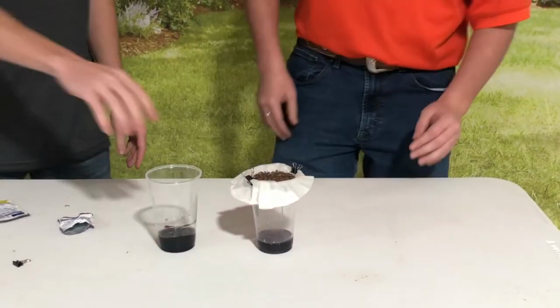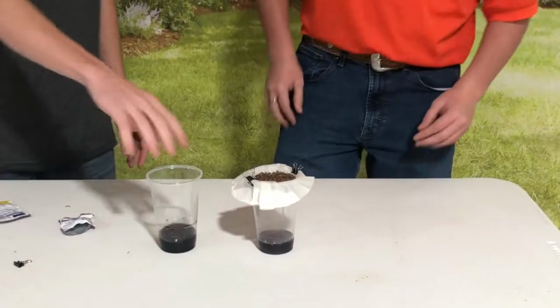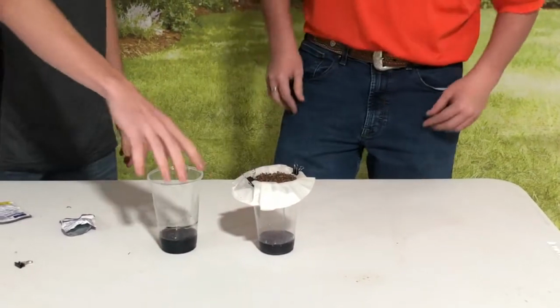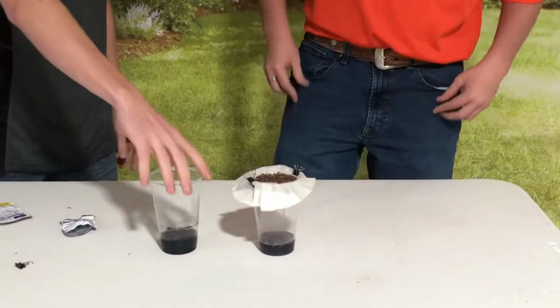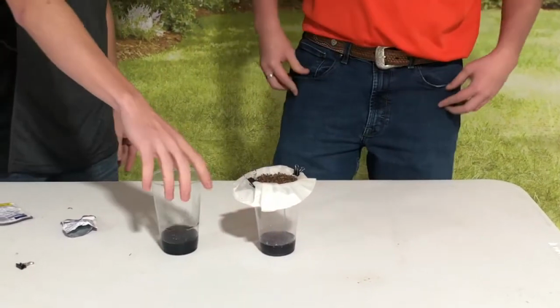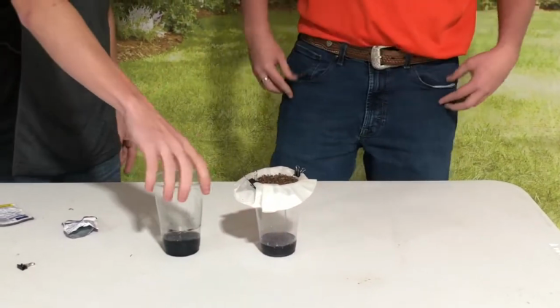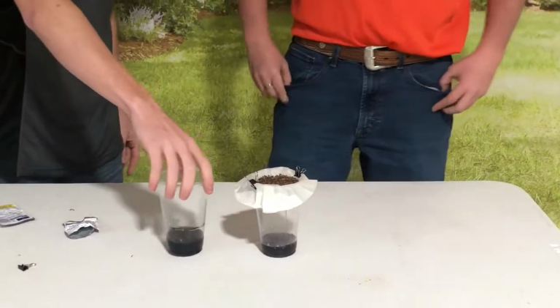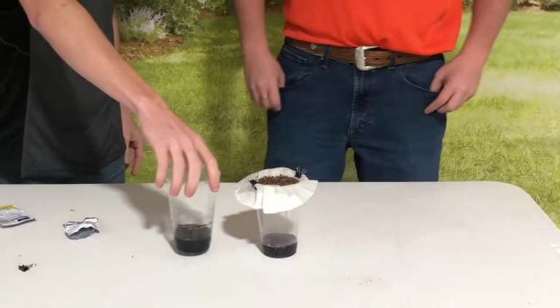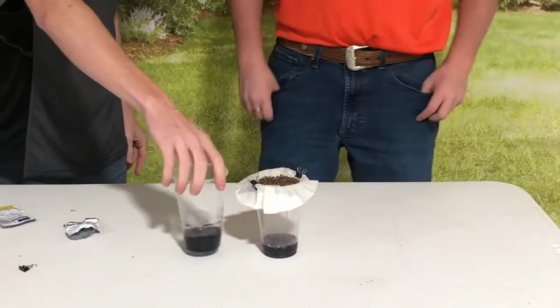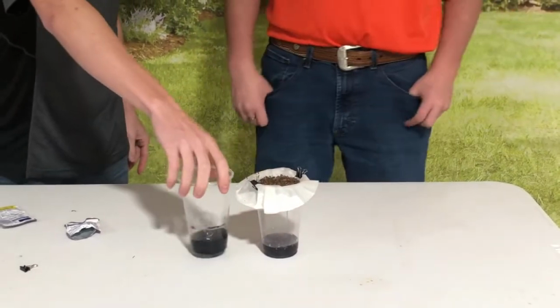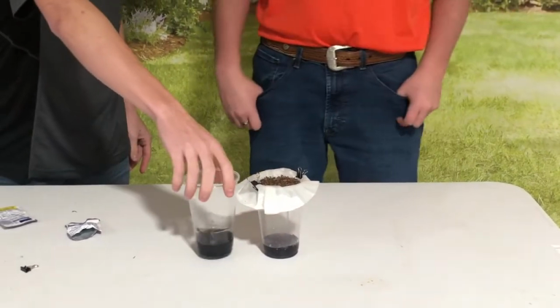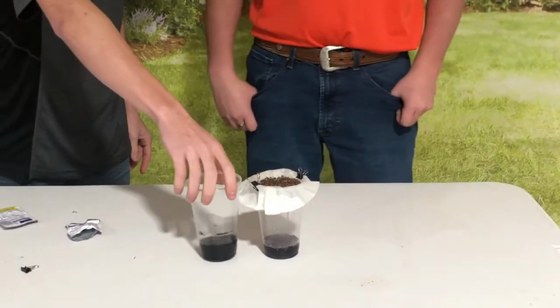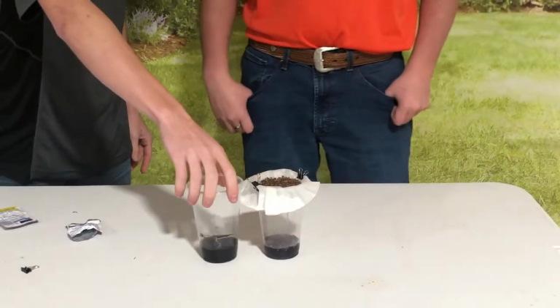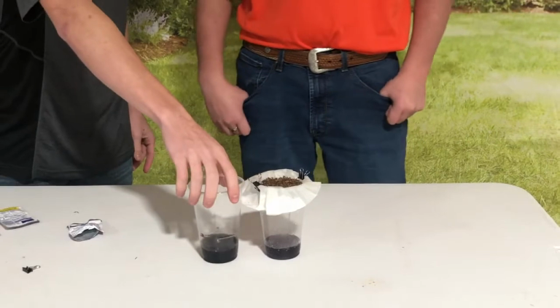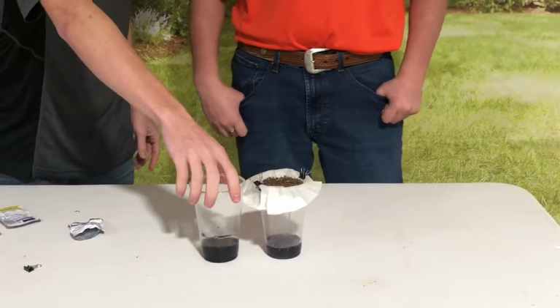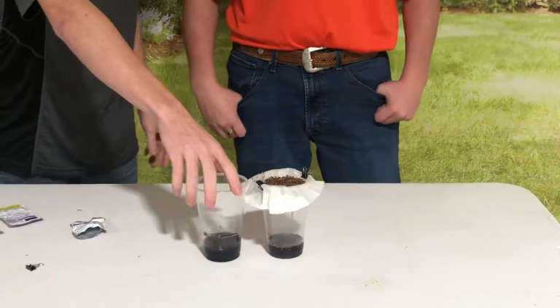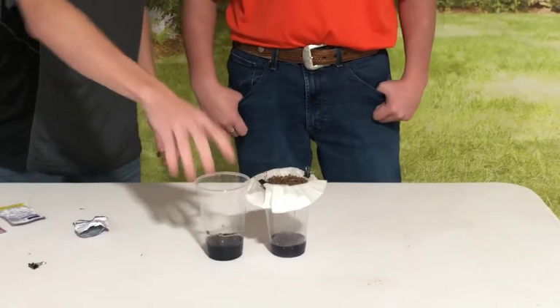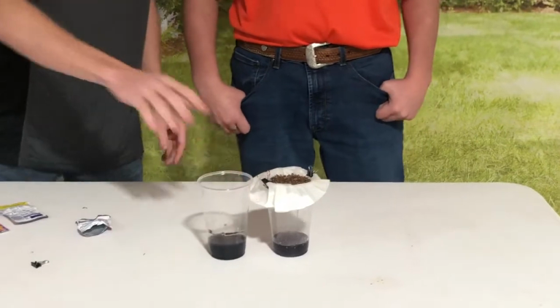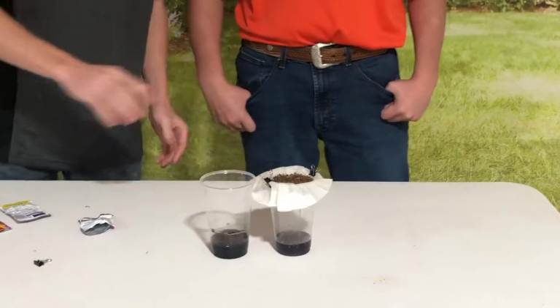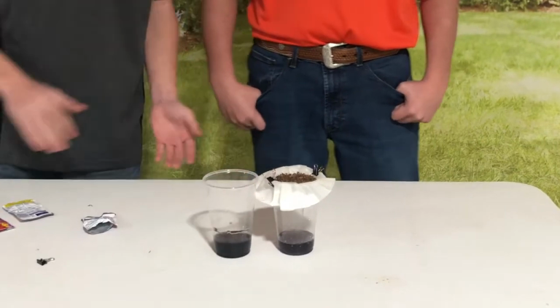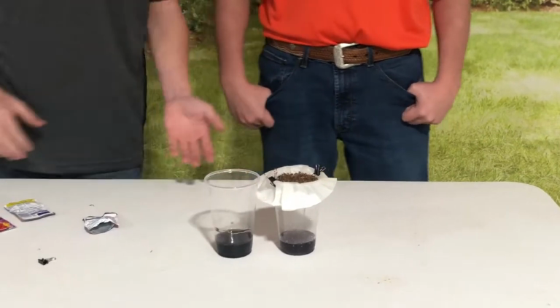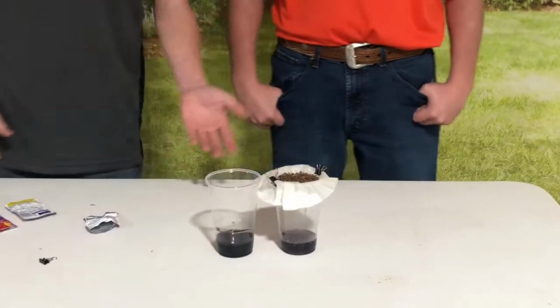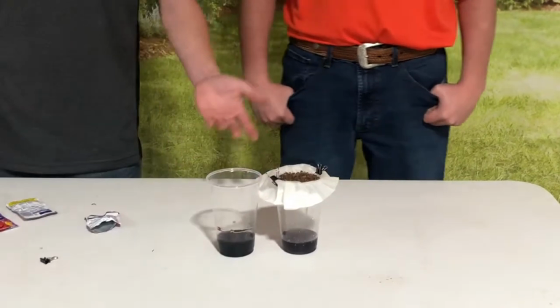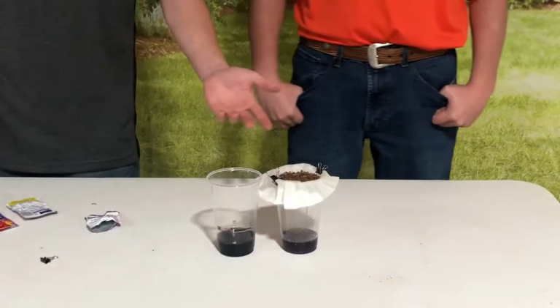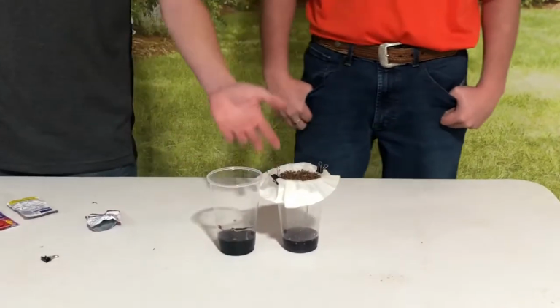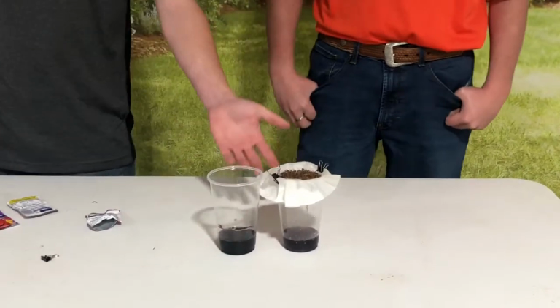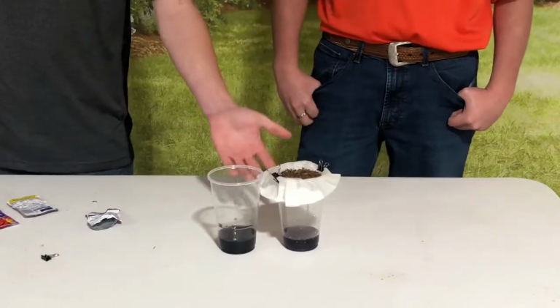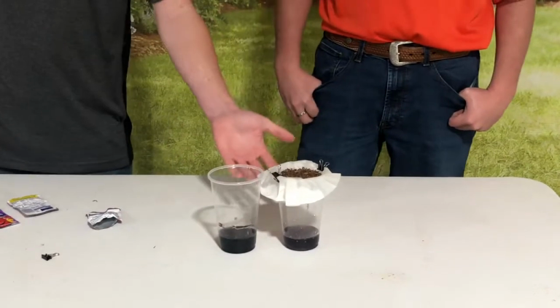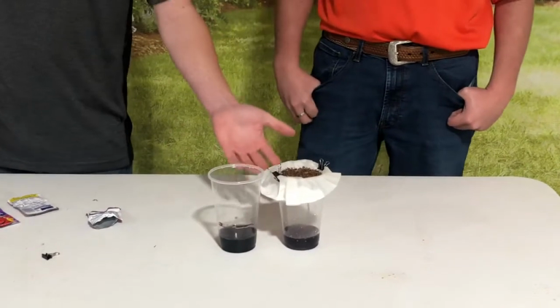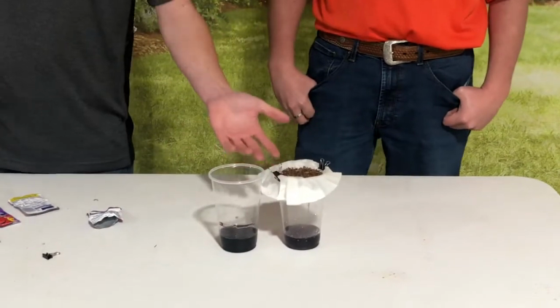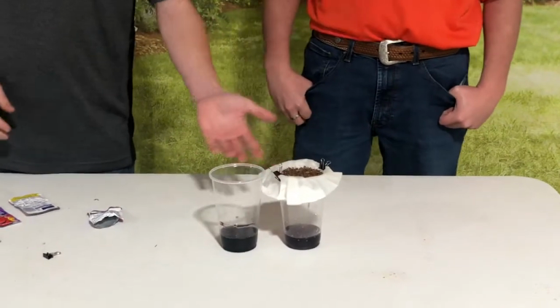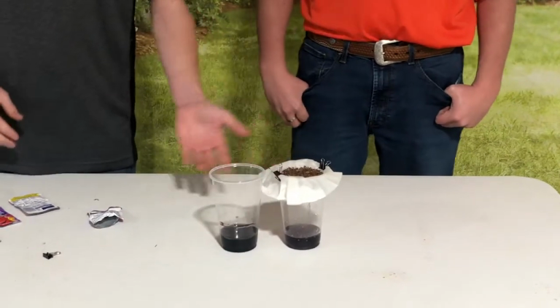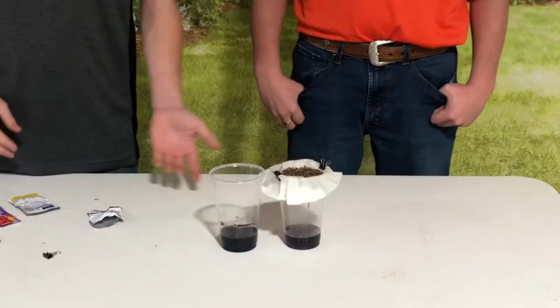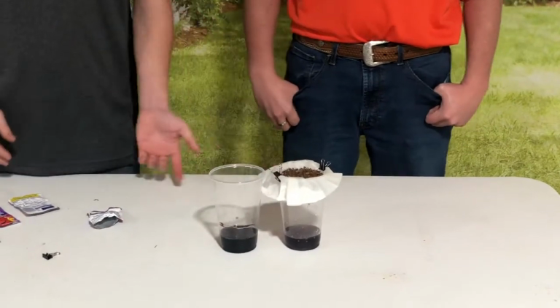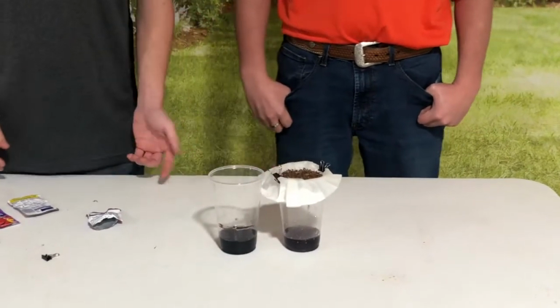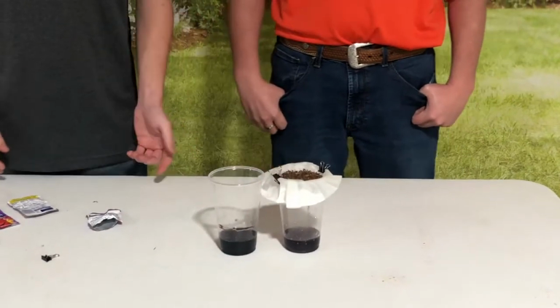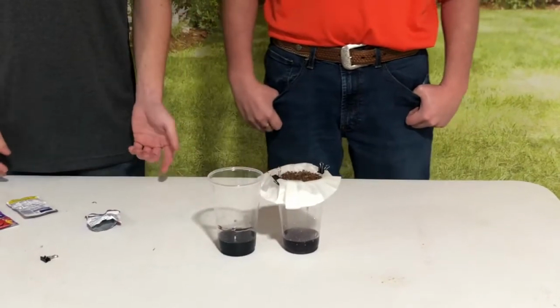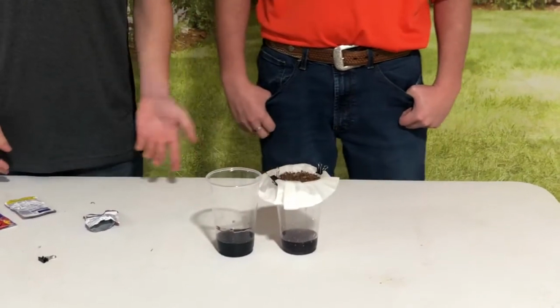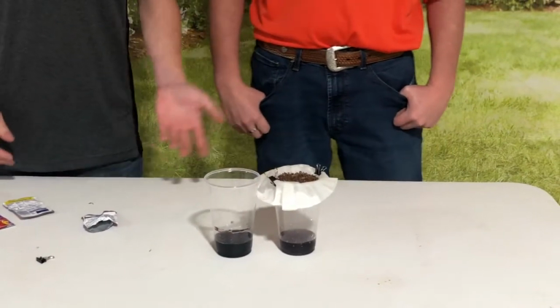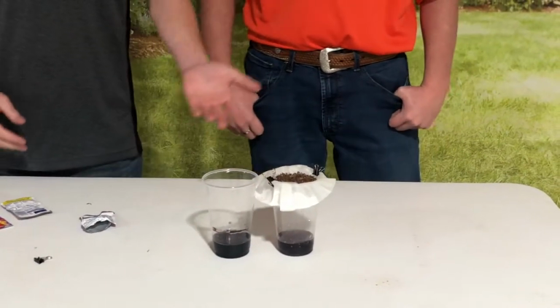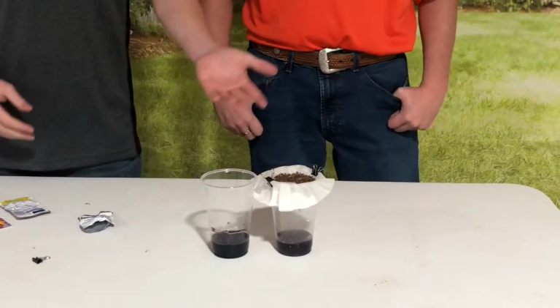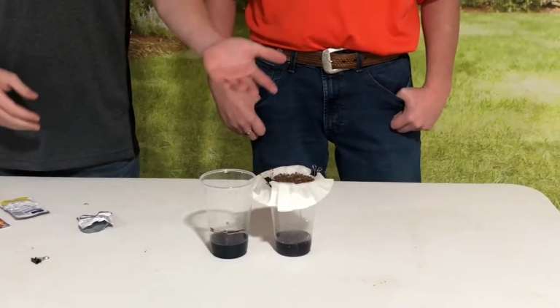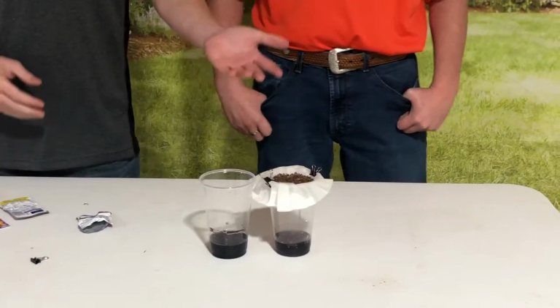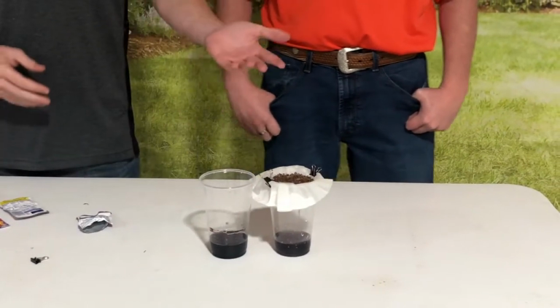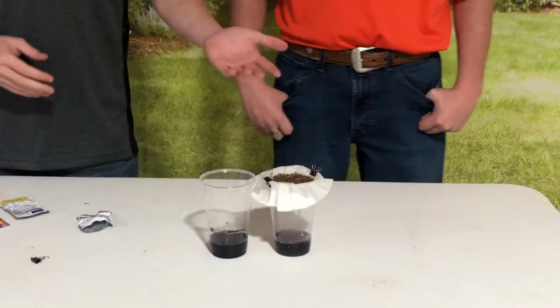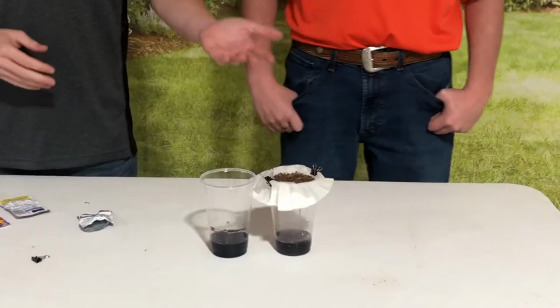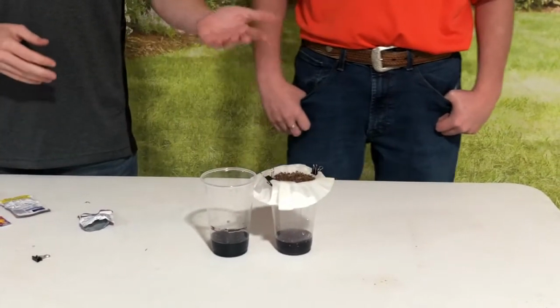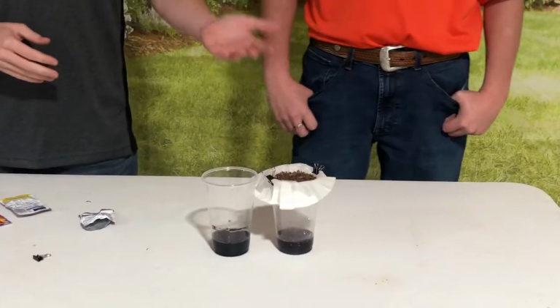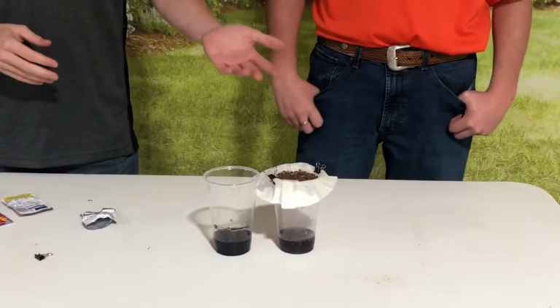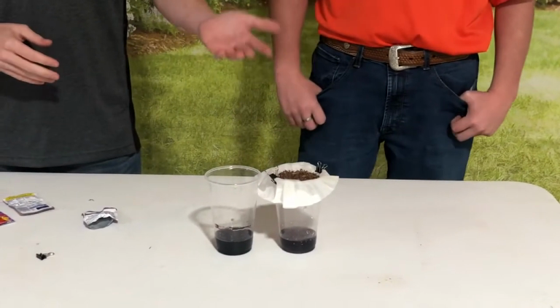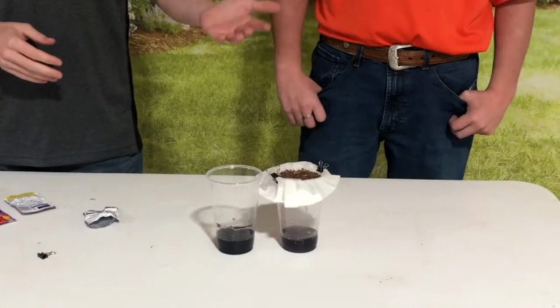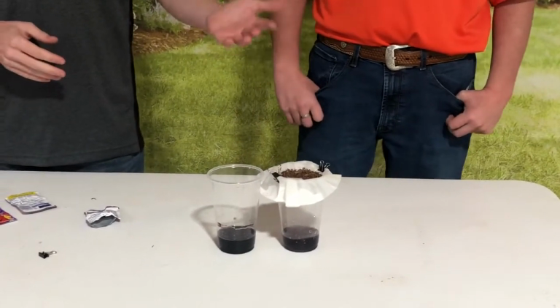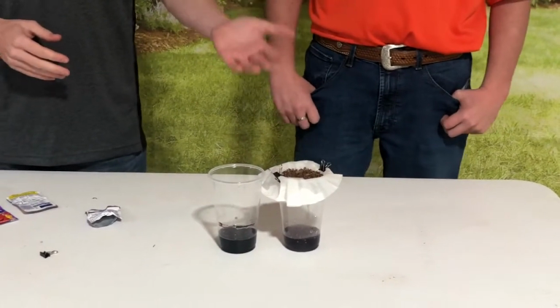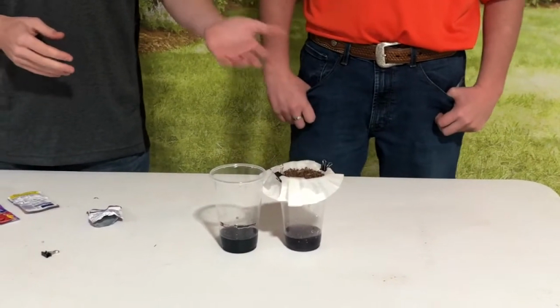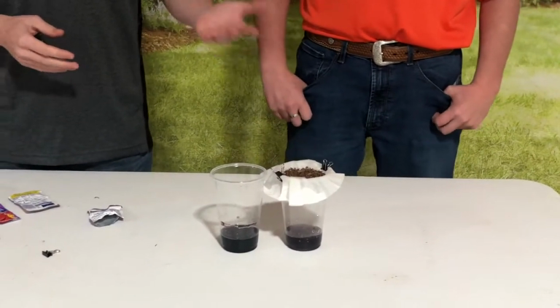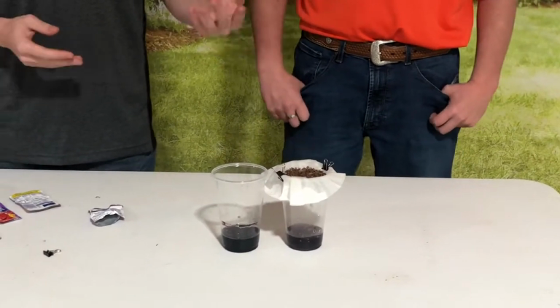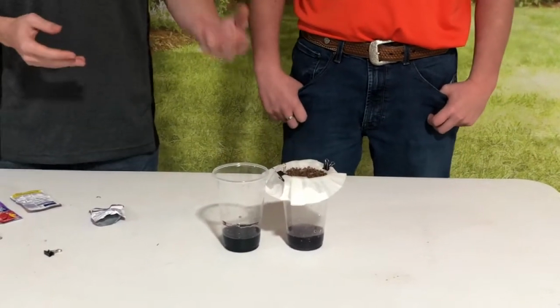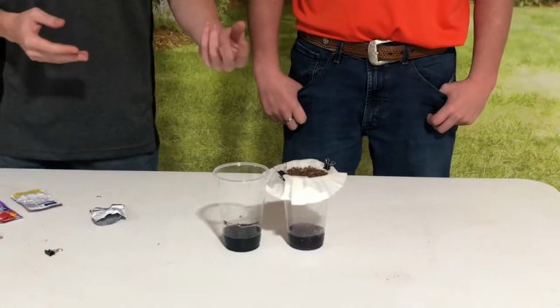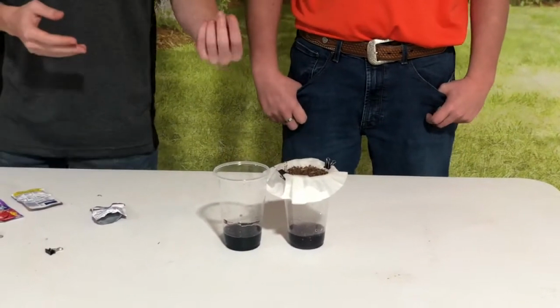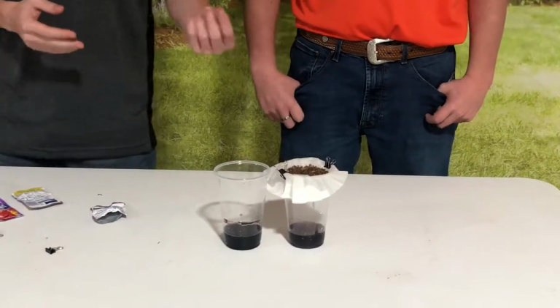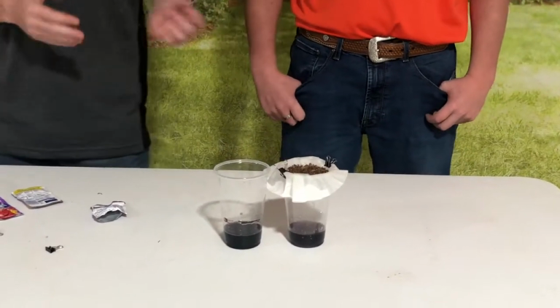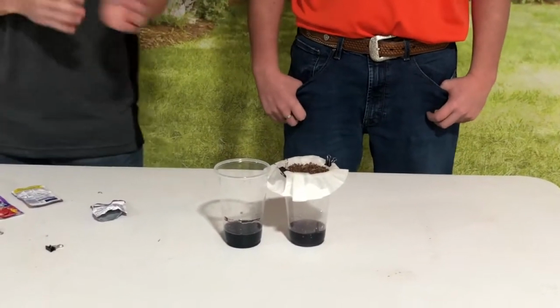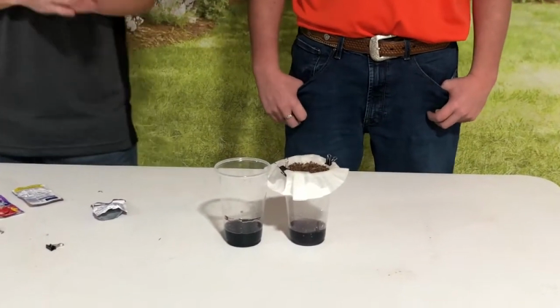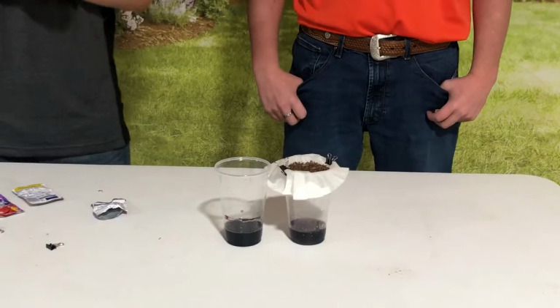Here's a side-by-side view. Look how much clearer the water is, and look how many contaminants the soil soaked up from the water.